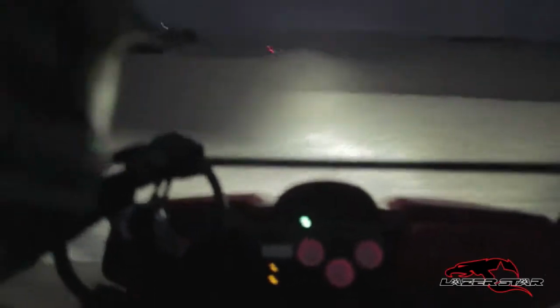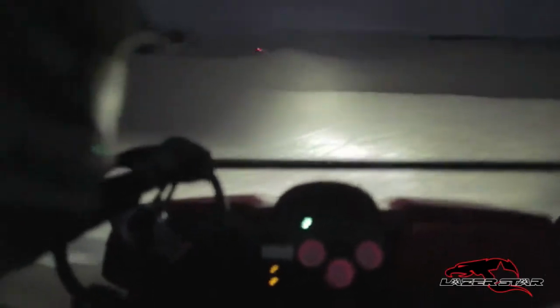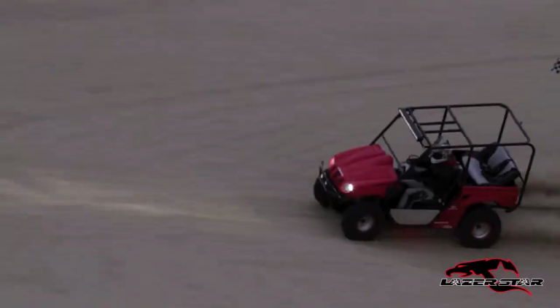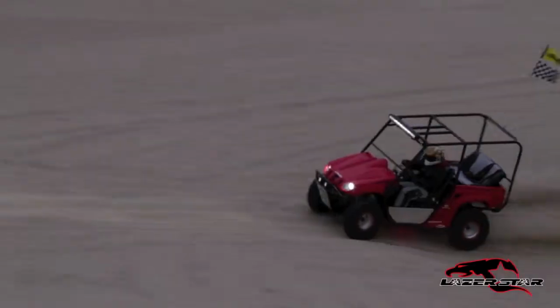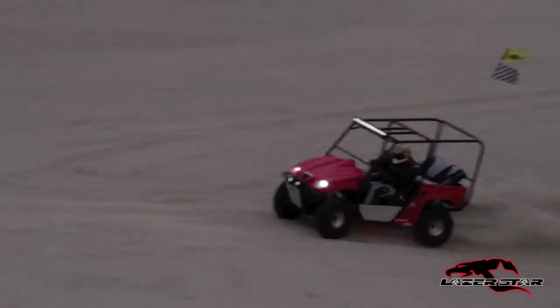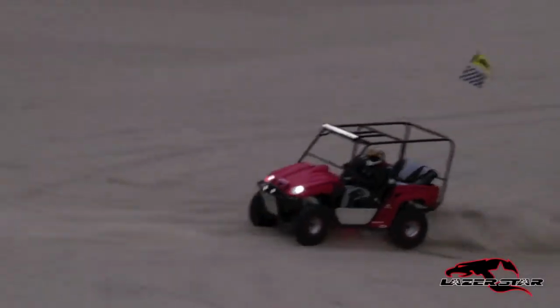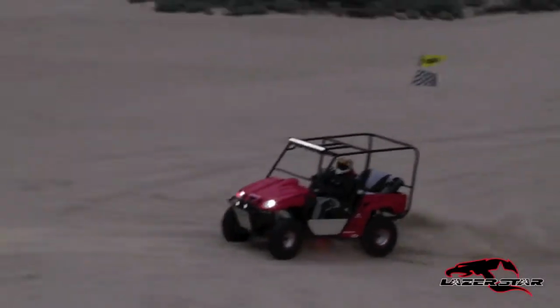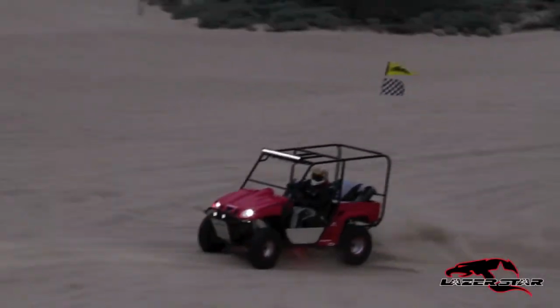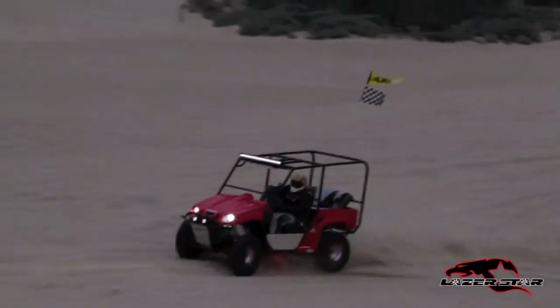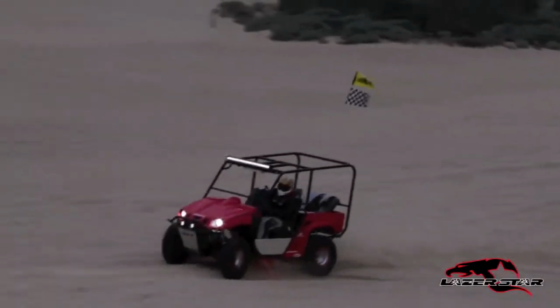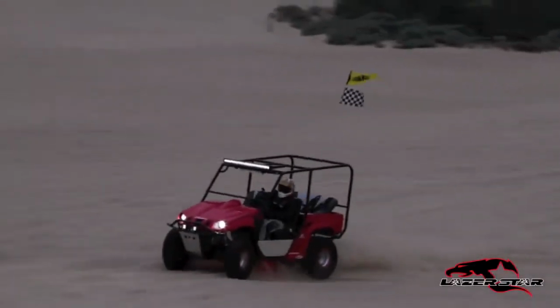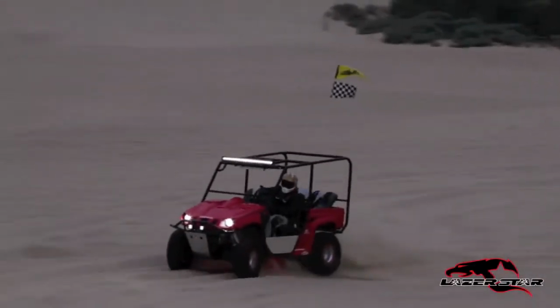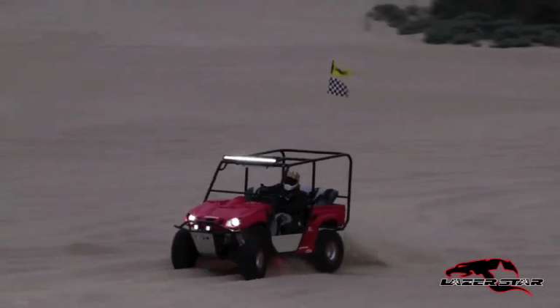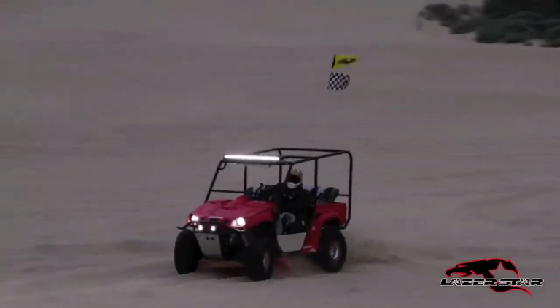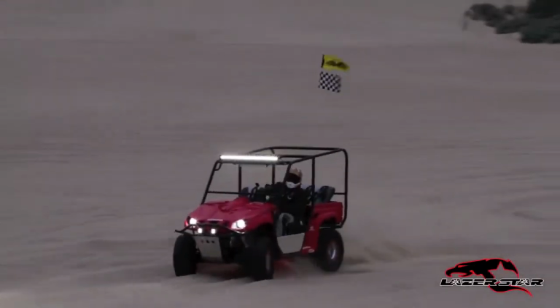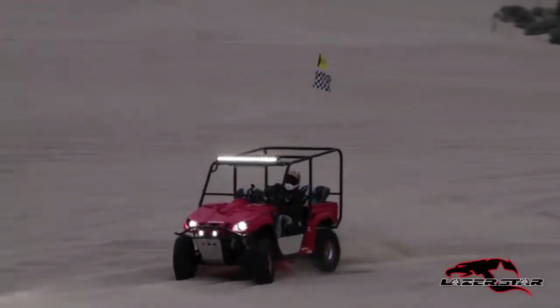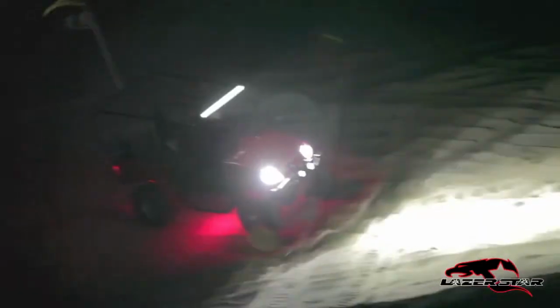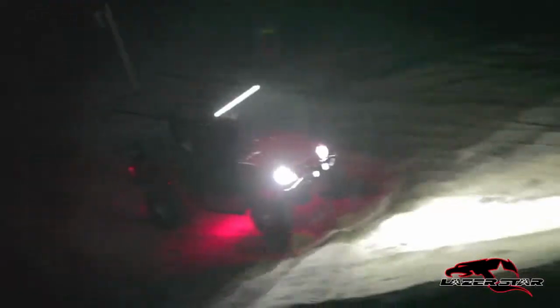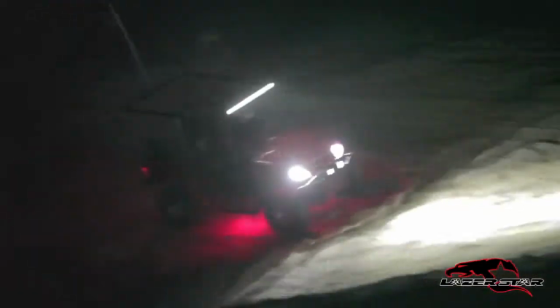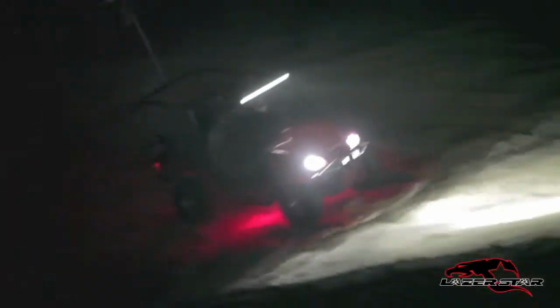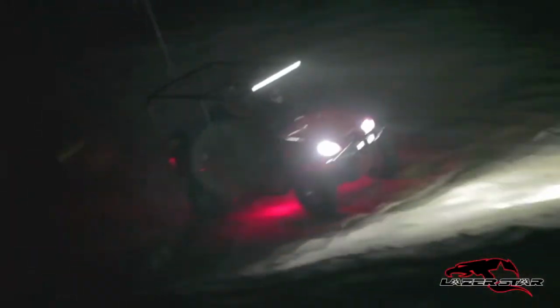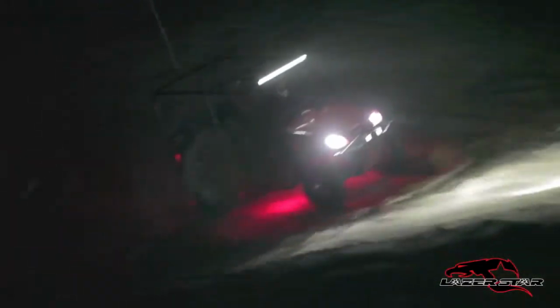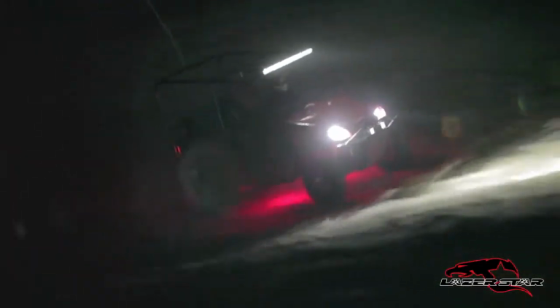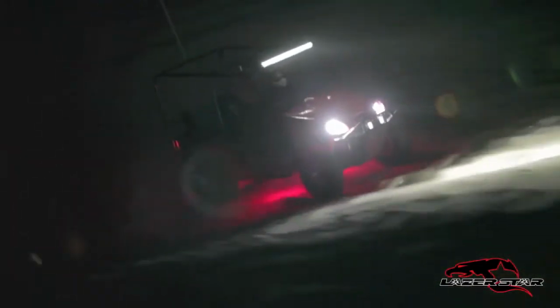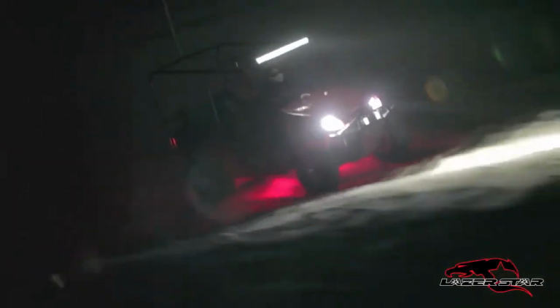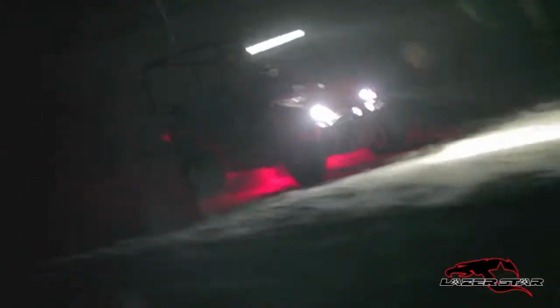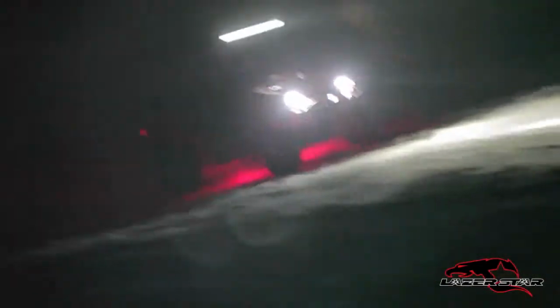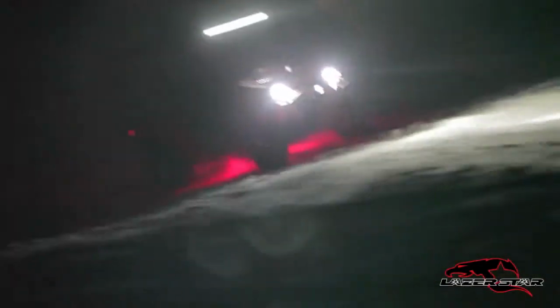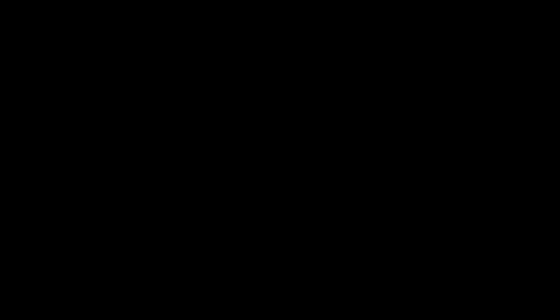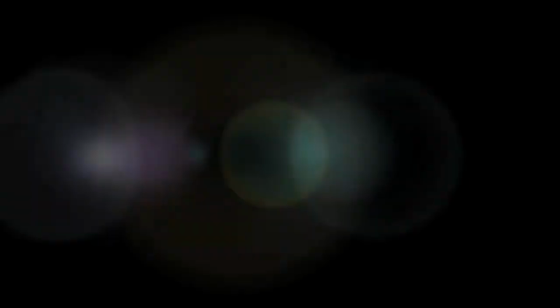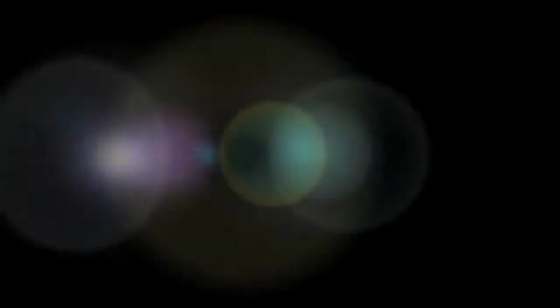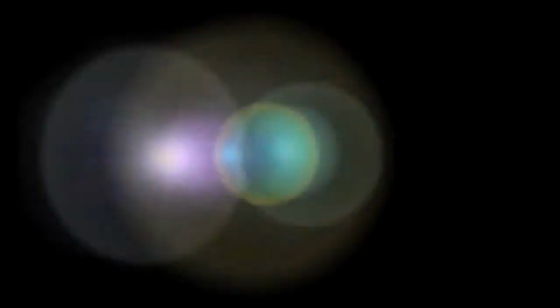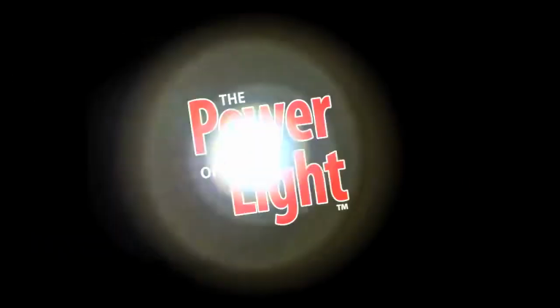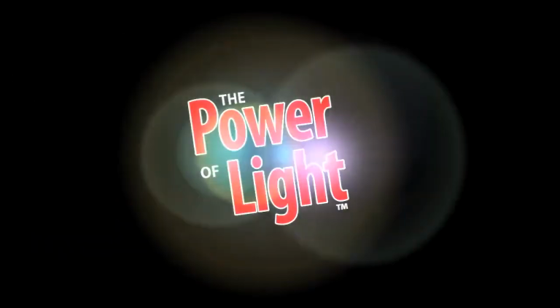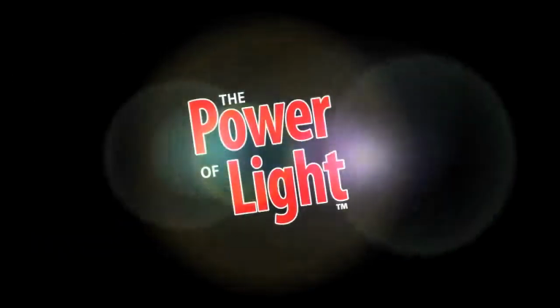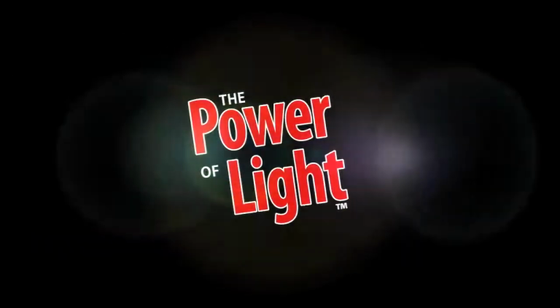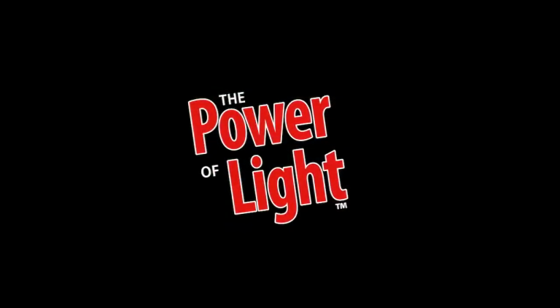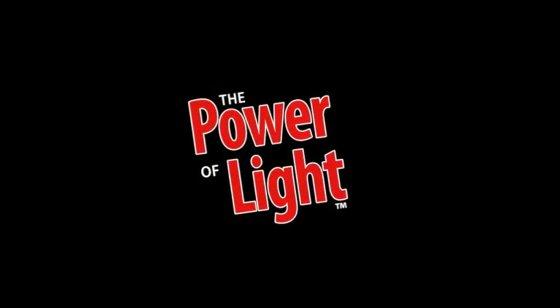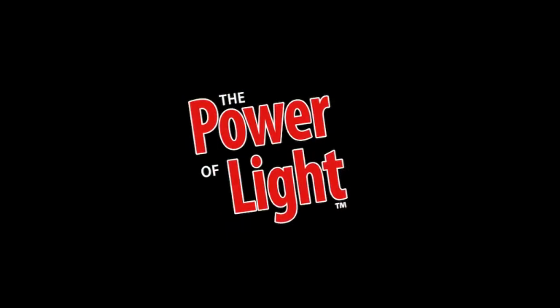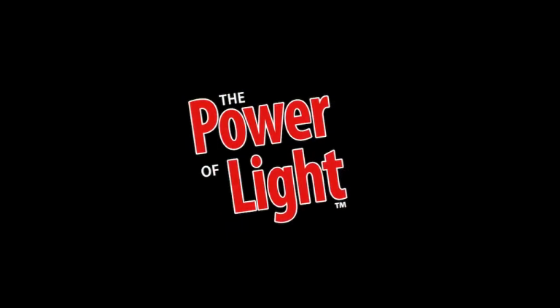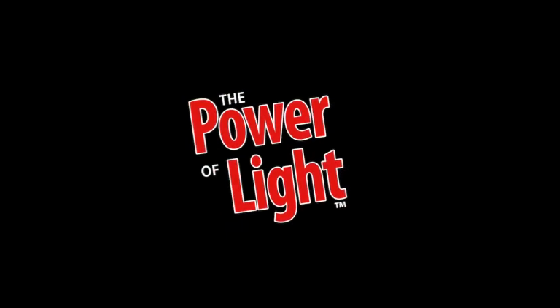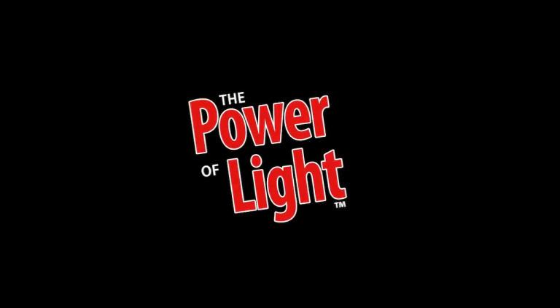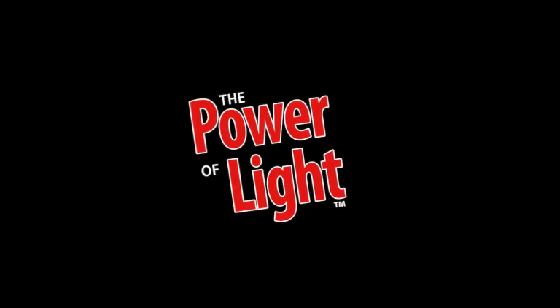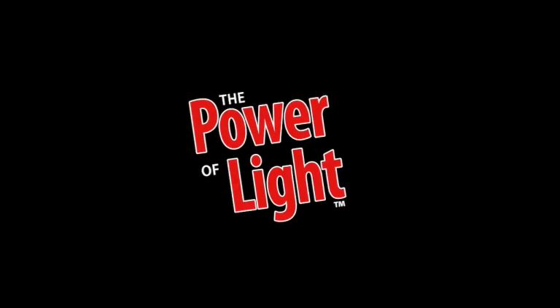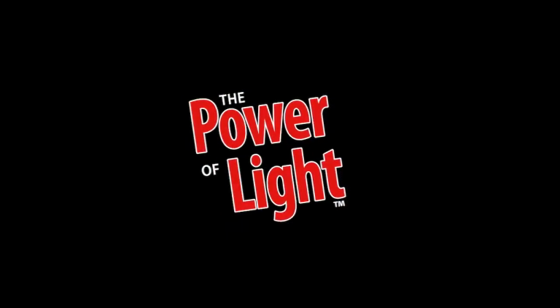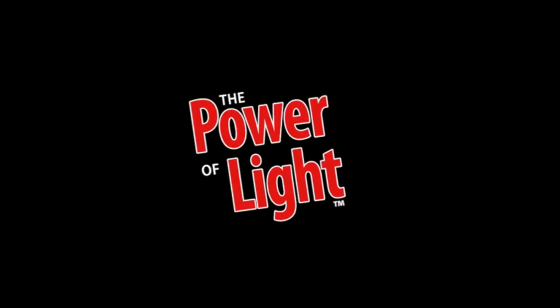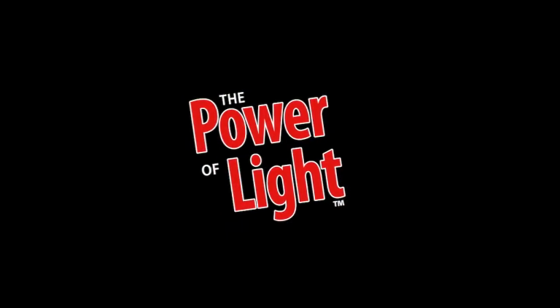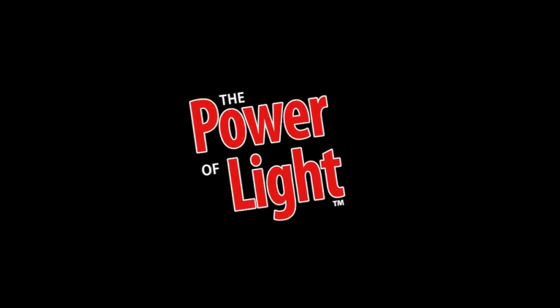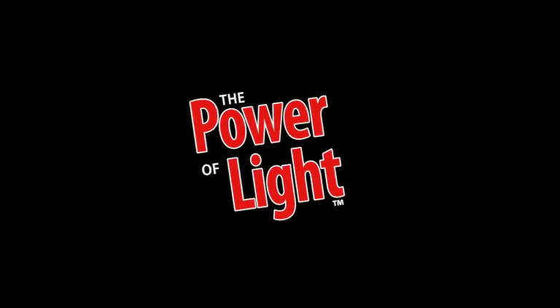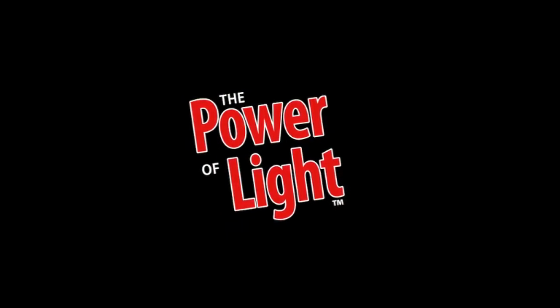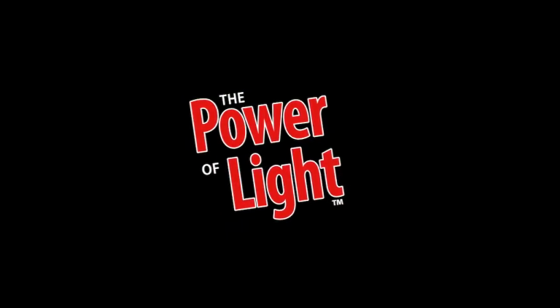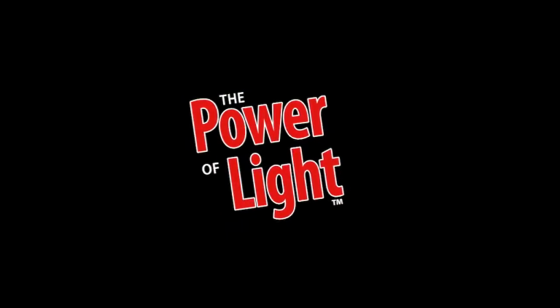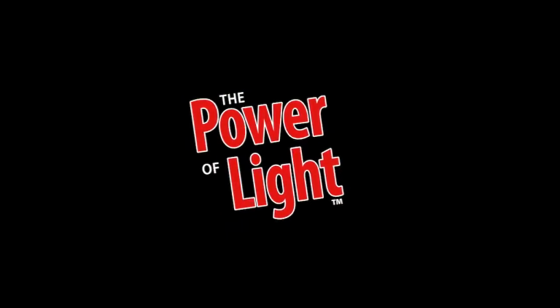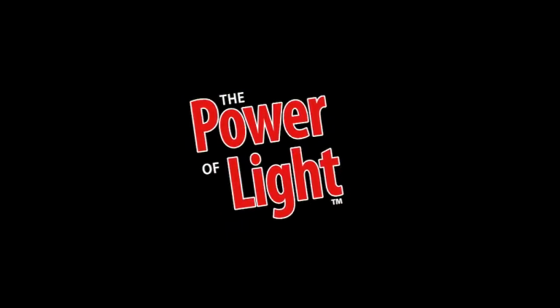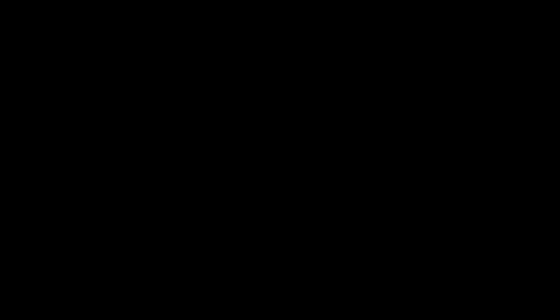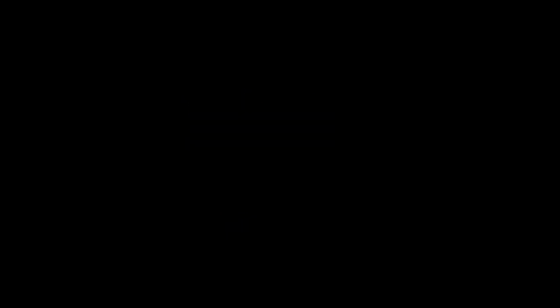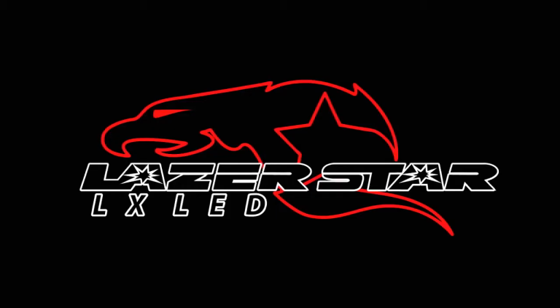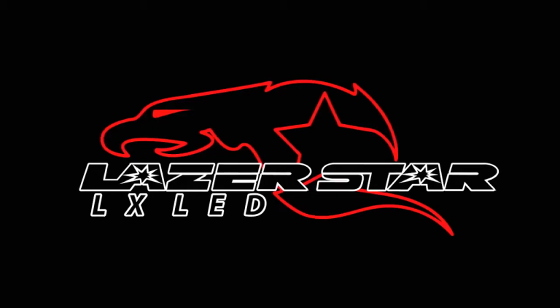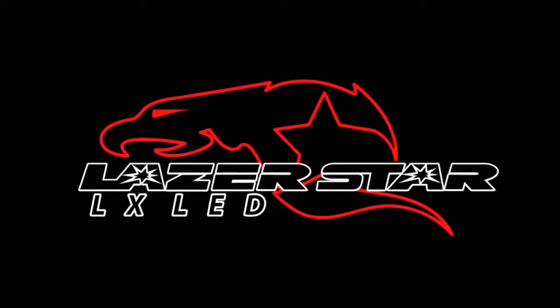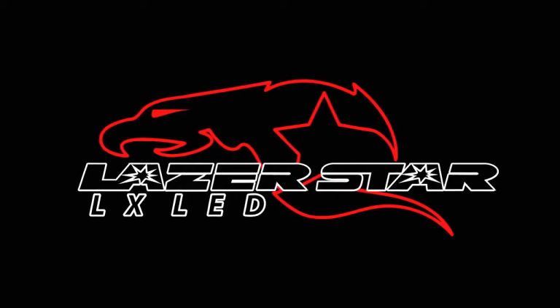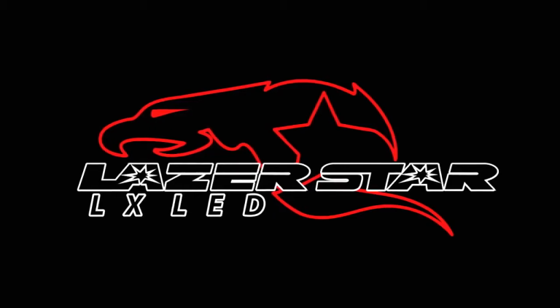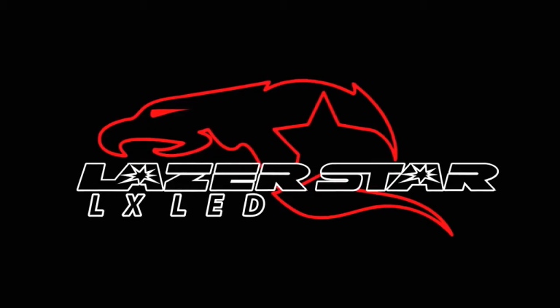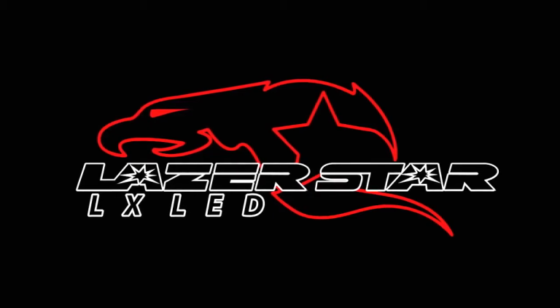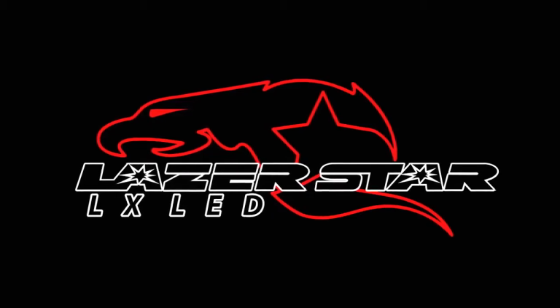Give your UTV a custom upgrade and give it the power of light. Laserstar.